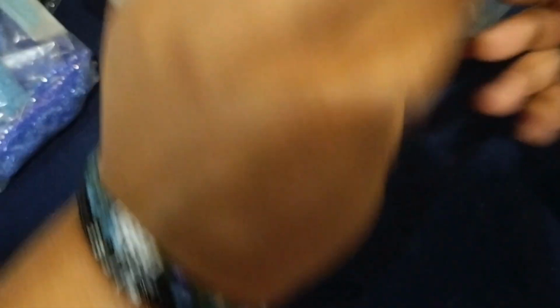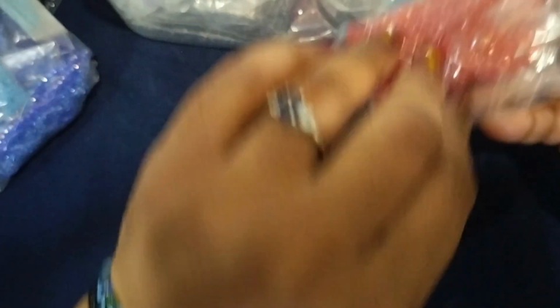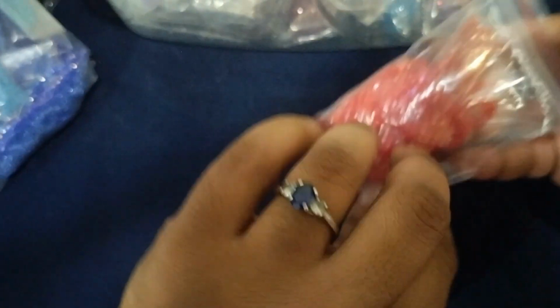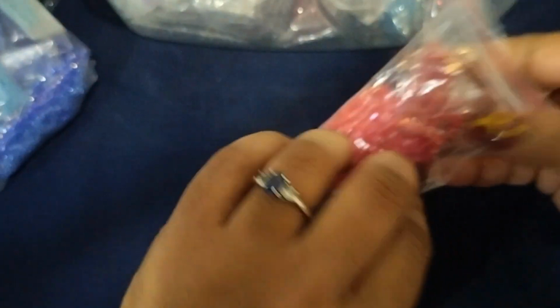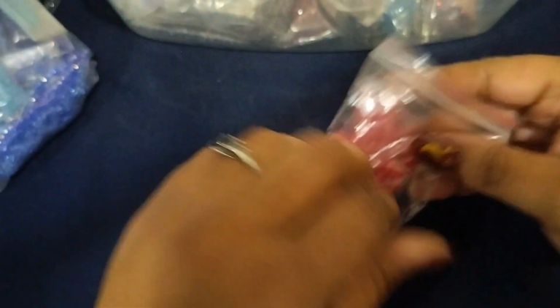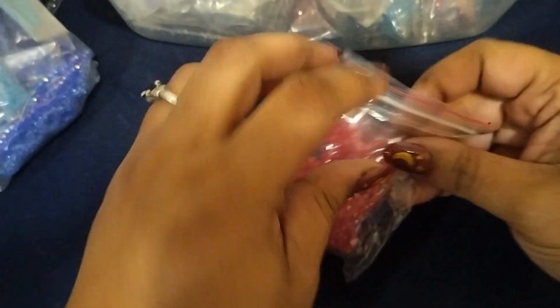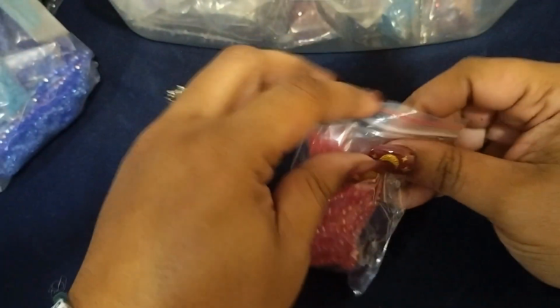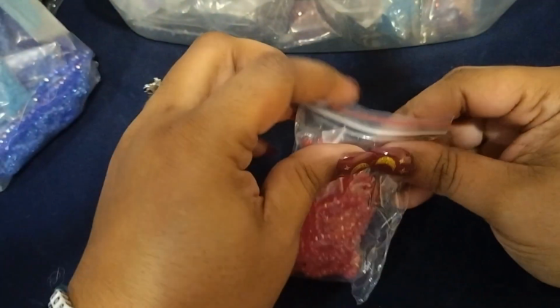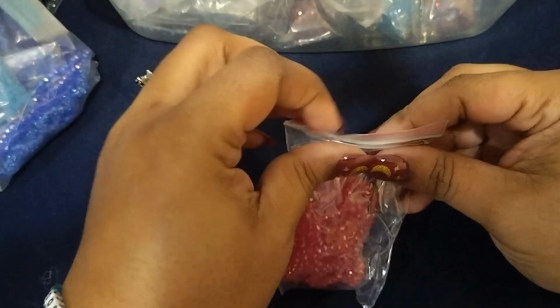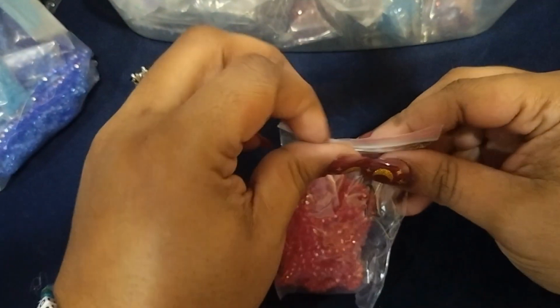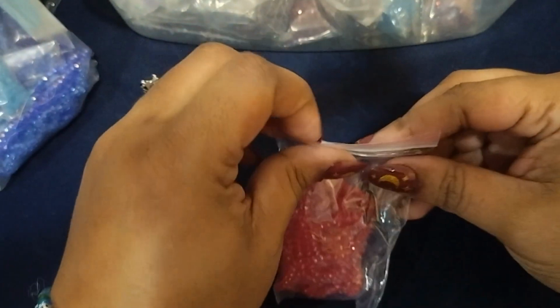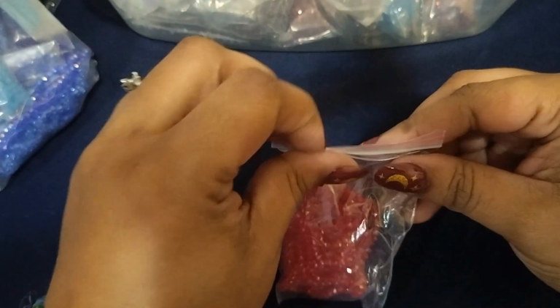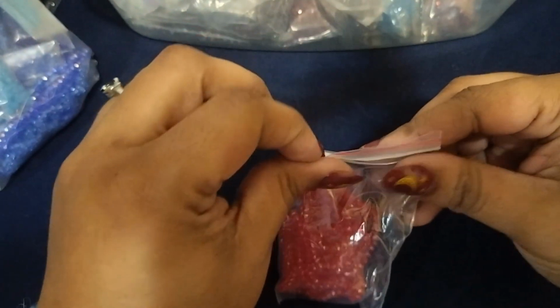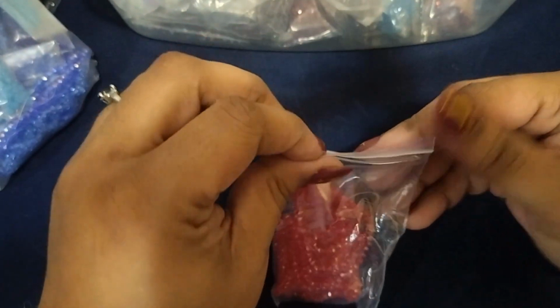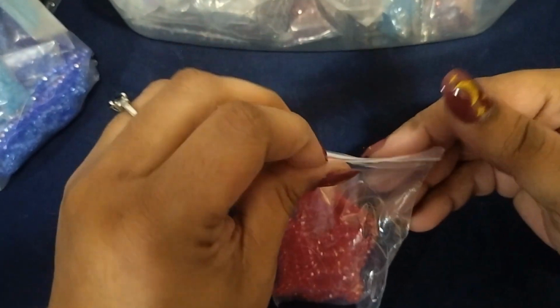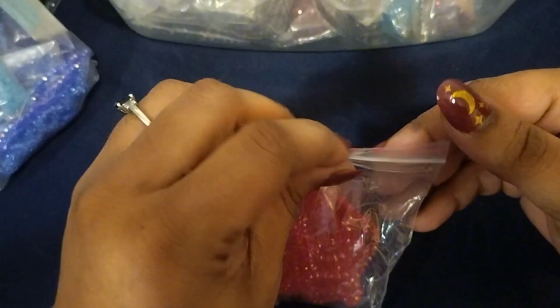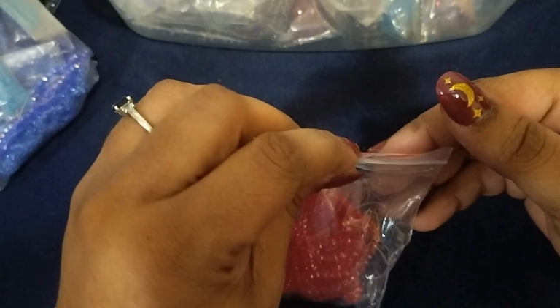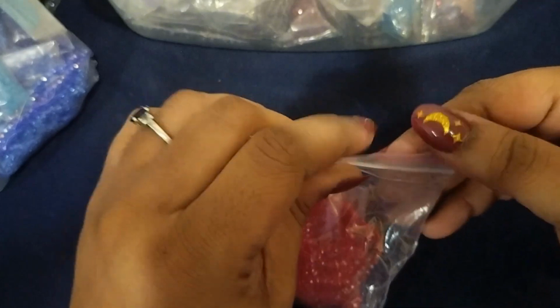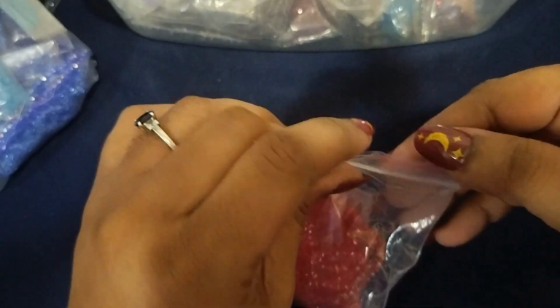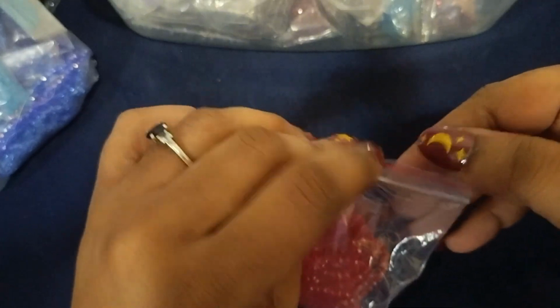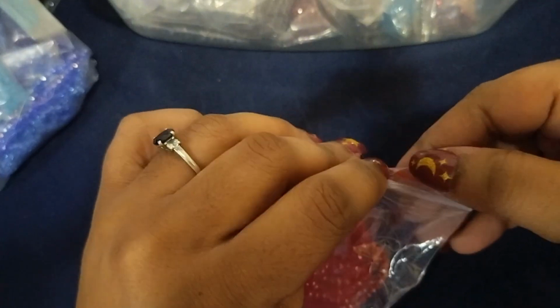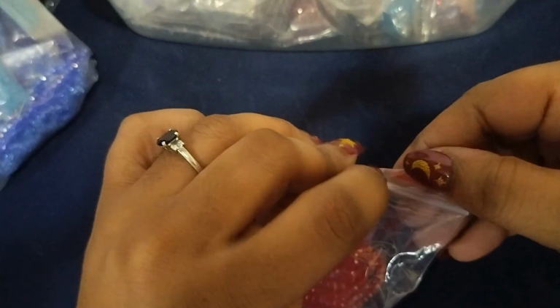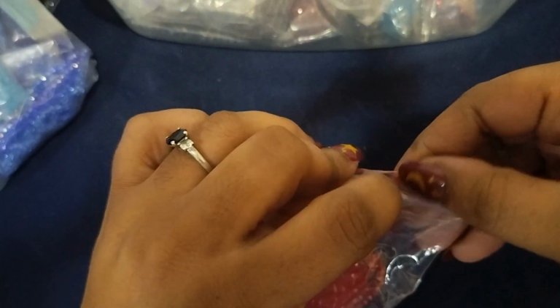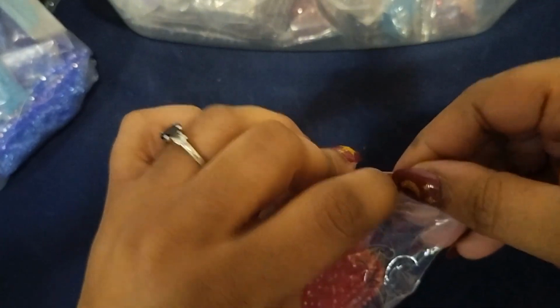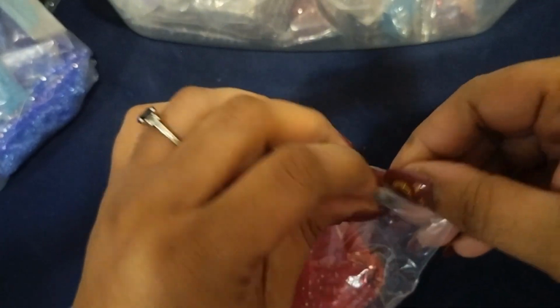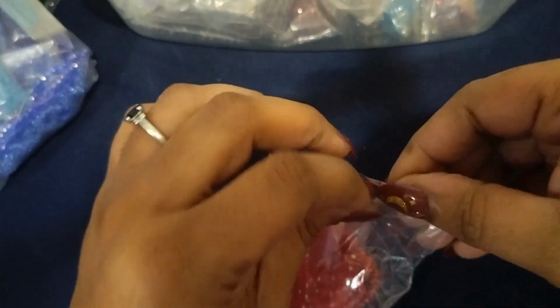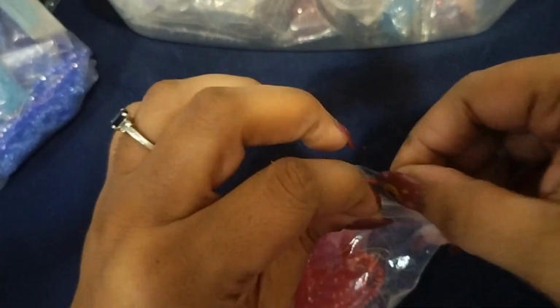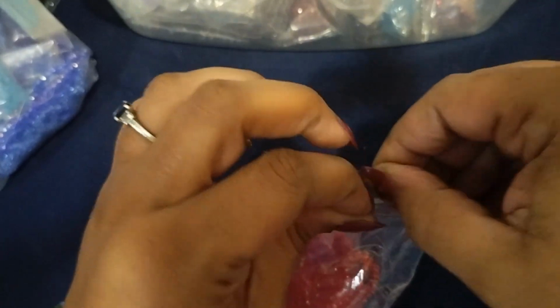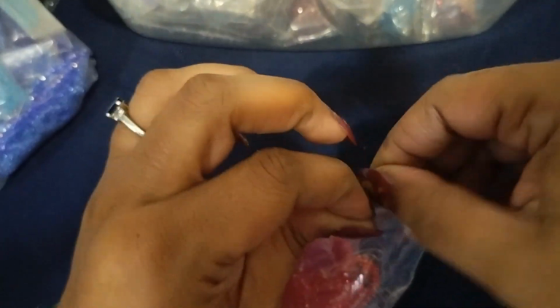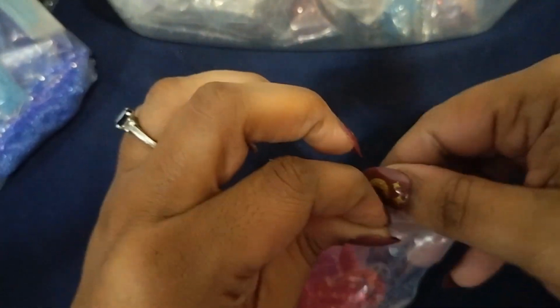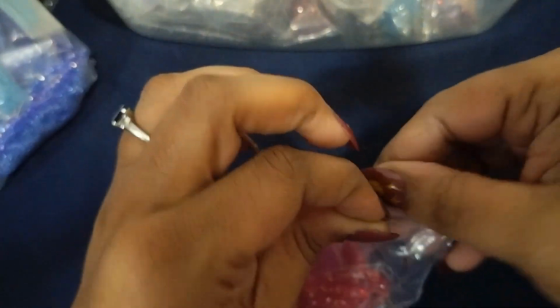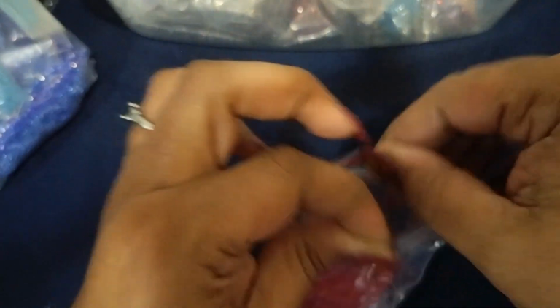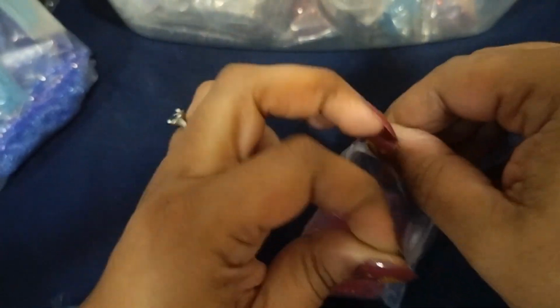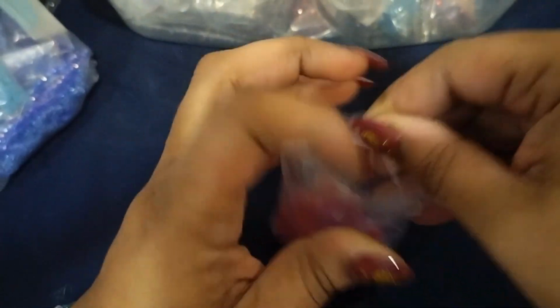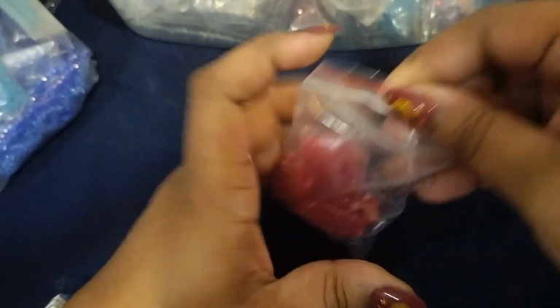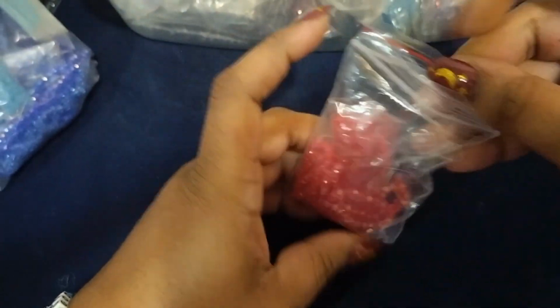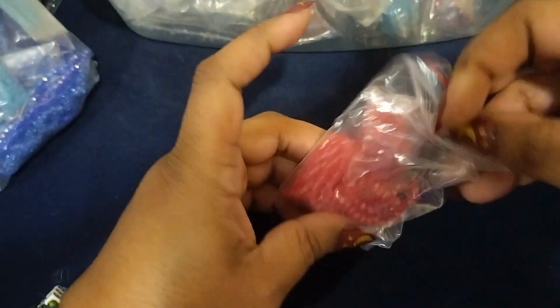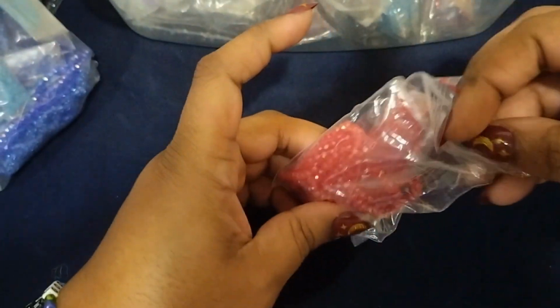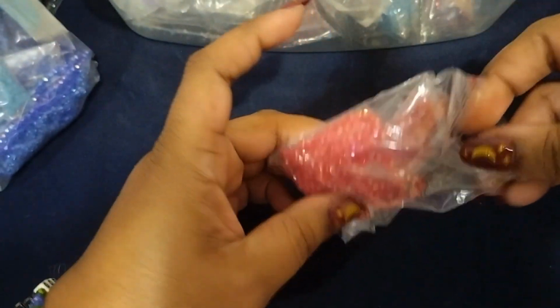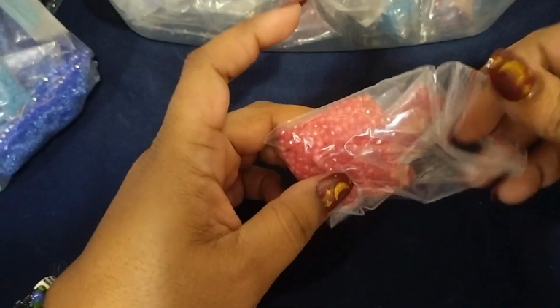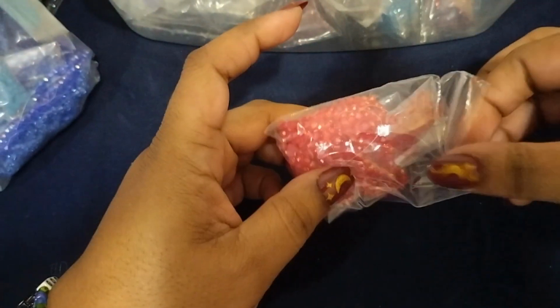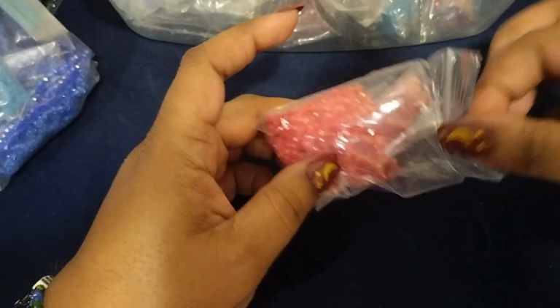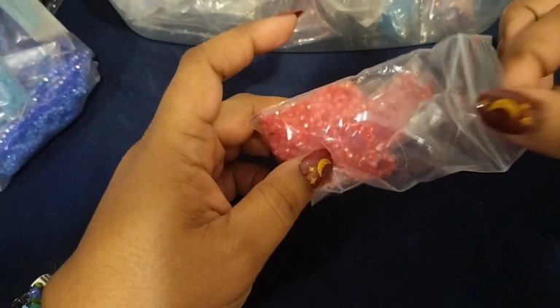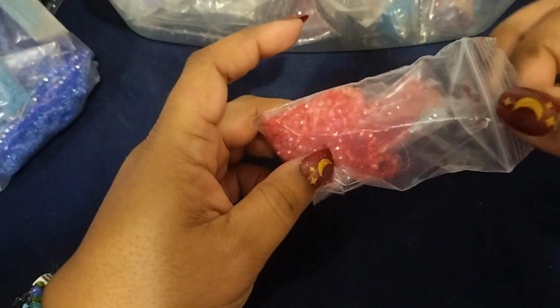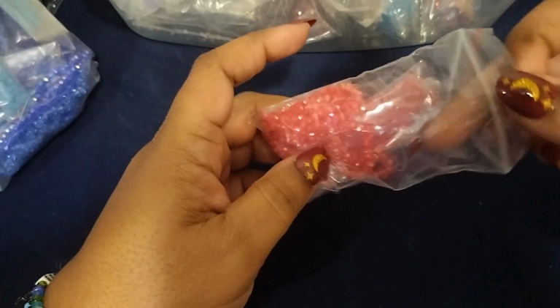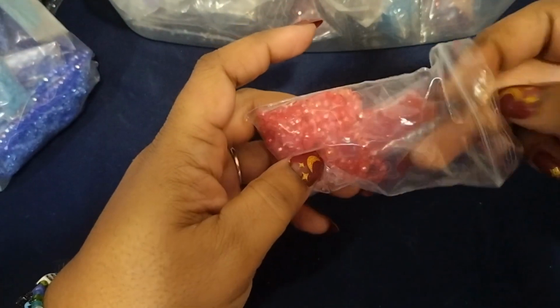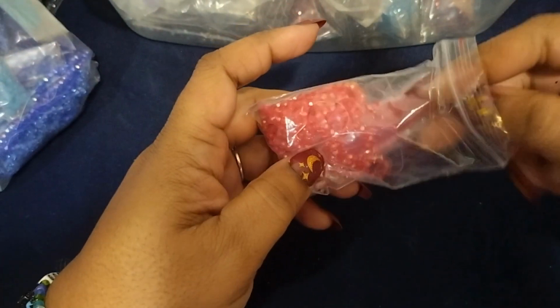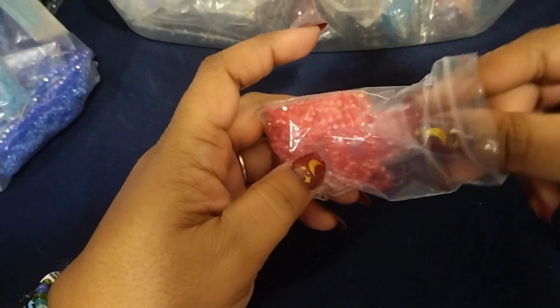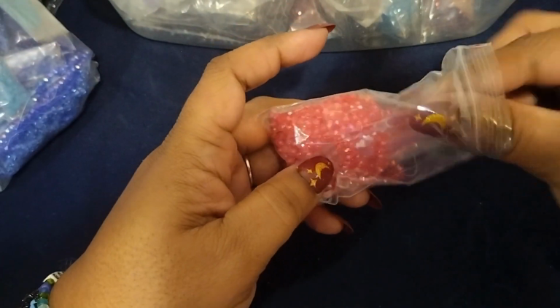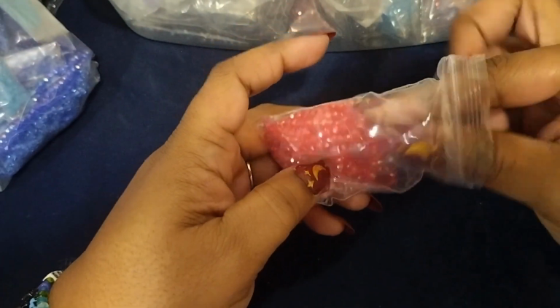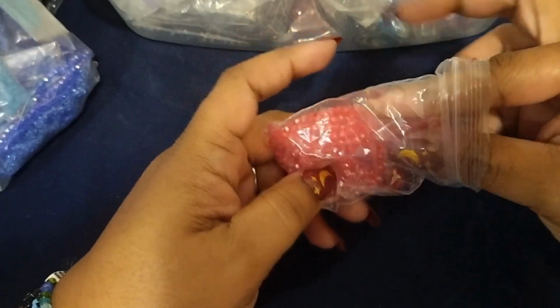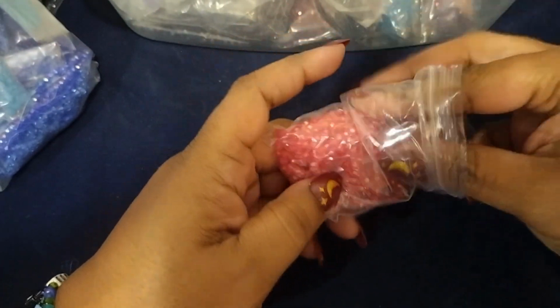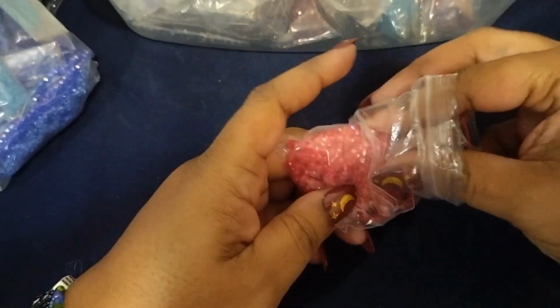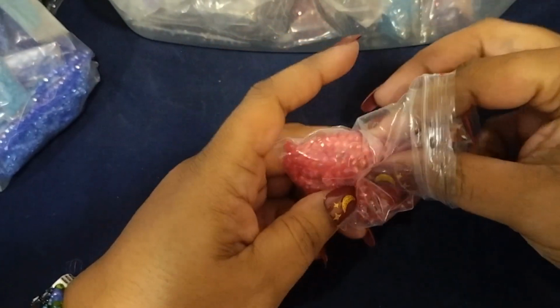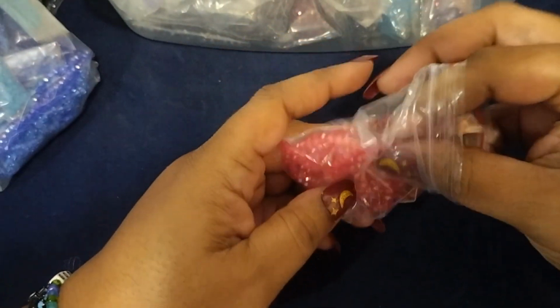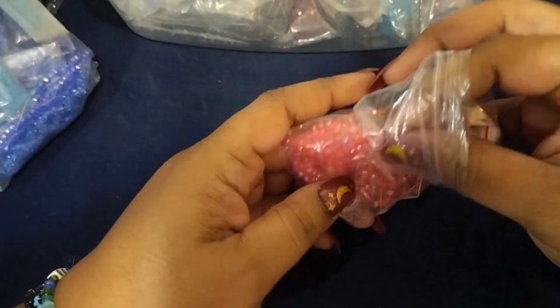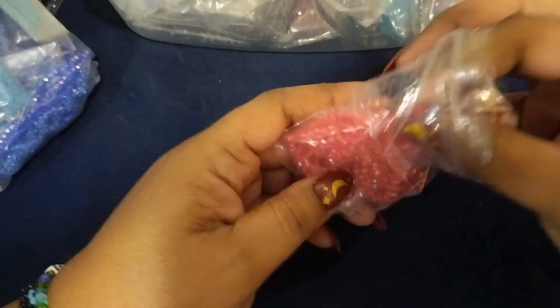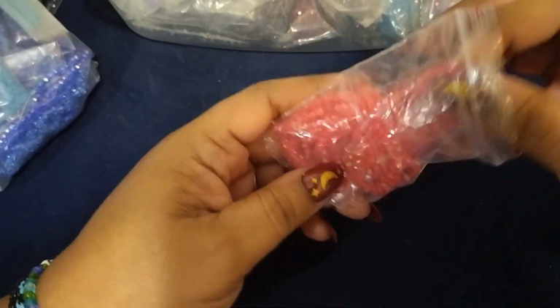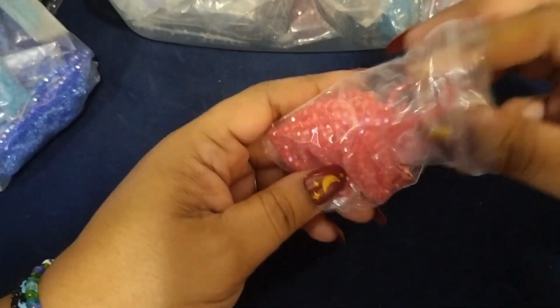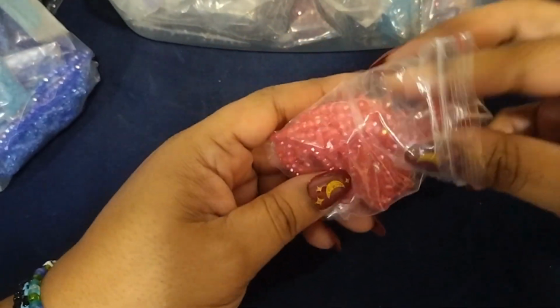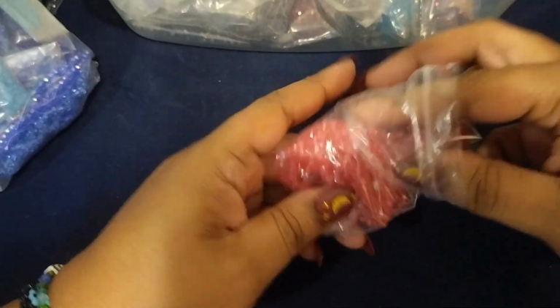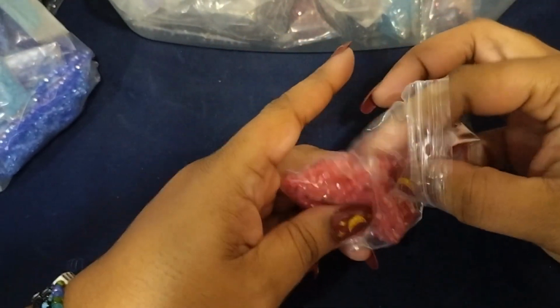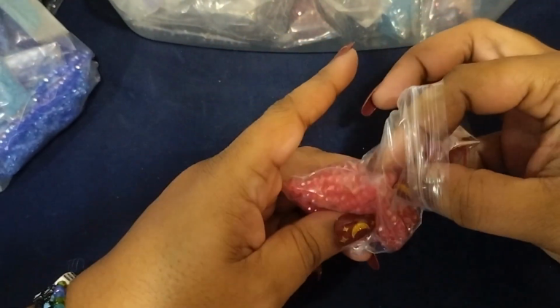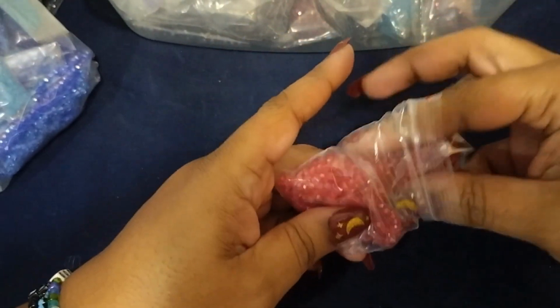Let's take out some red — and that'll be the last one. Let's see this red.